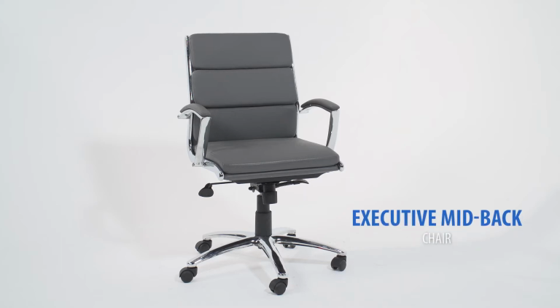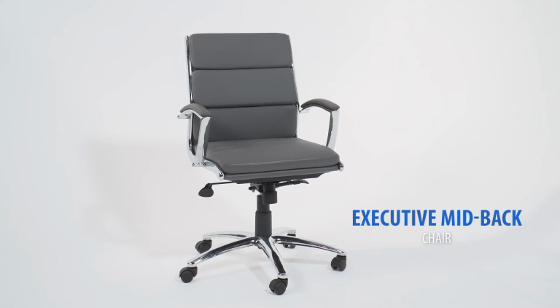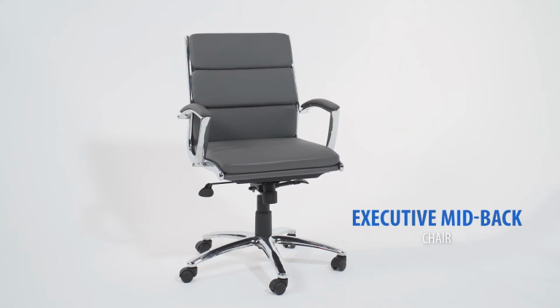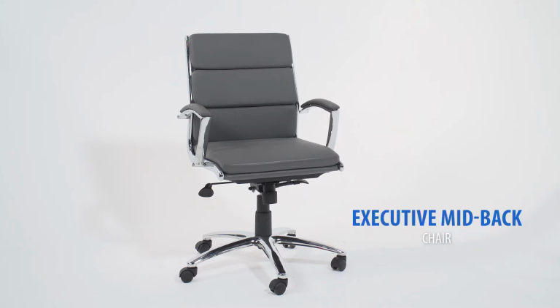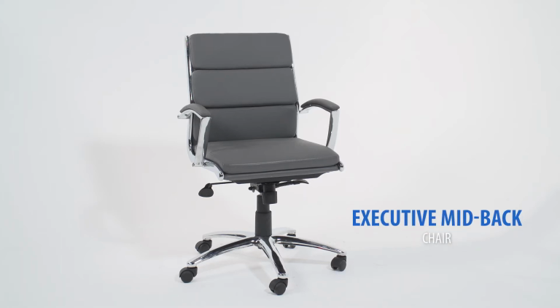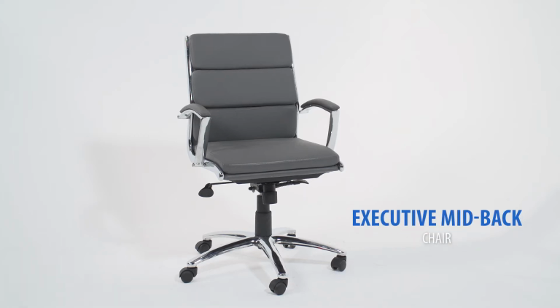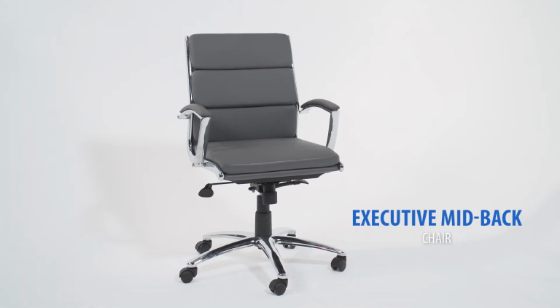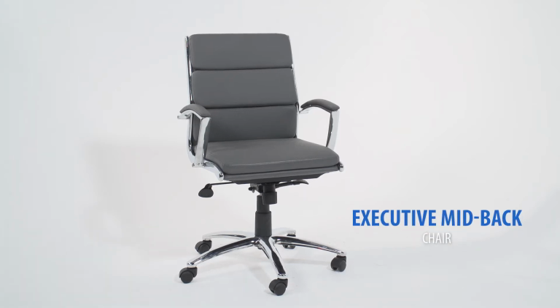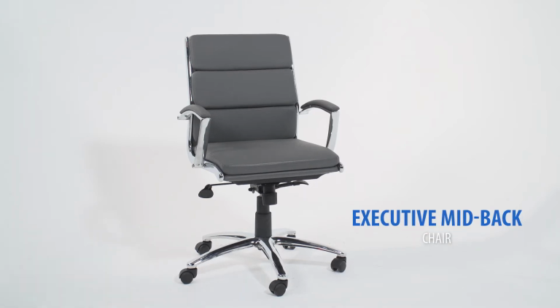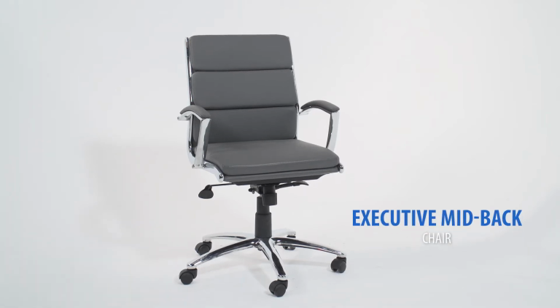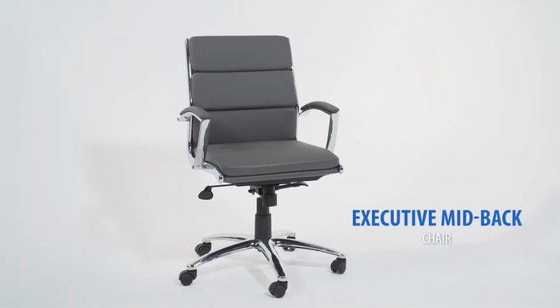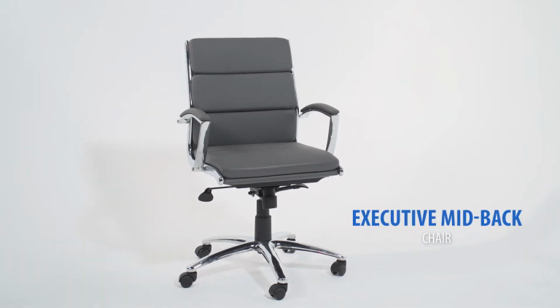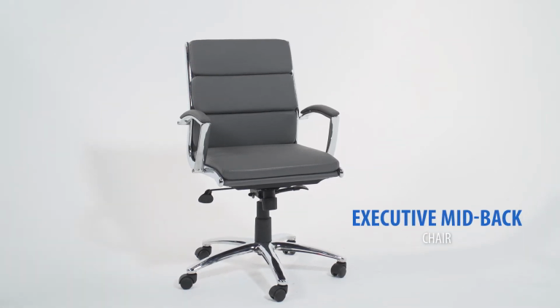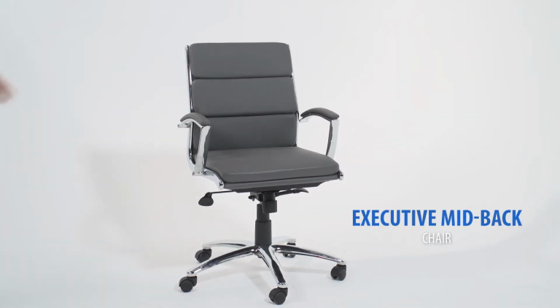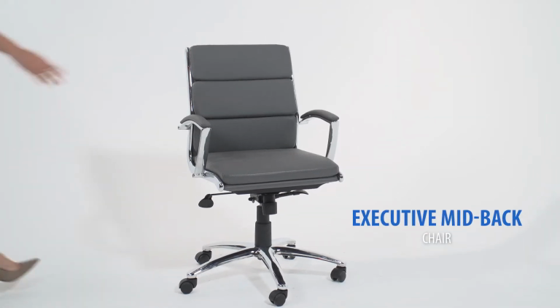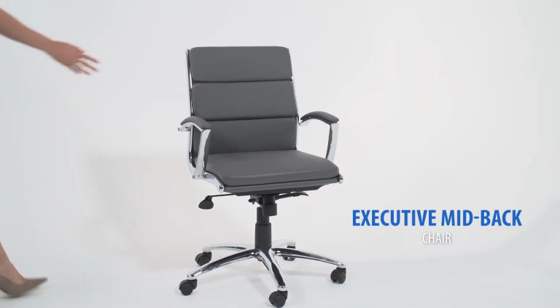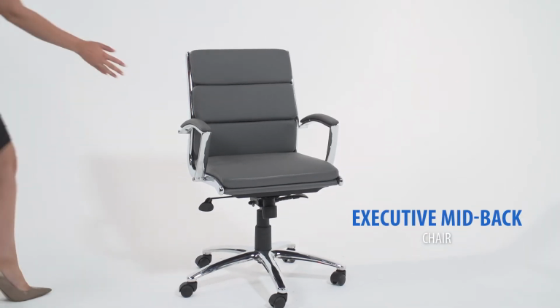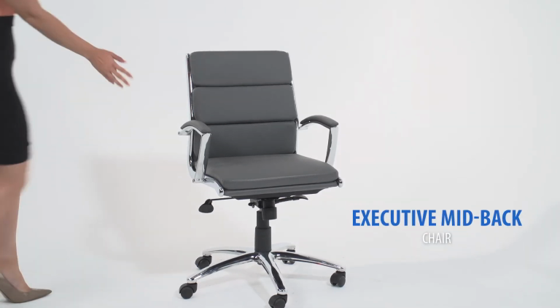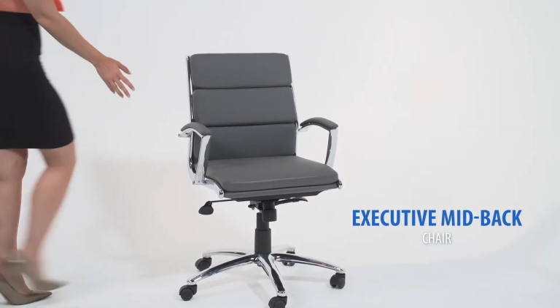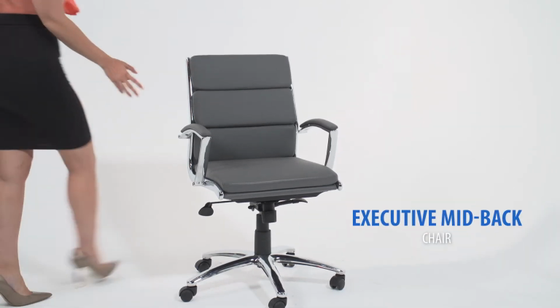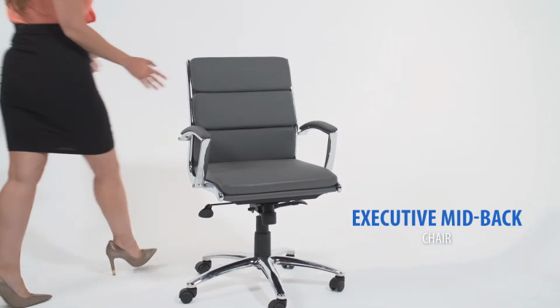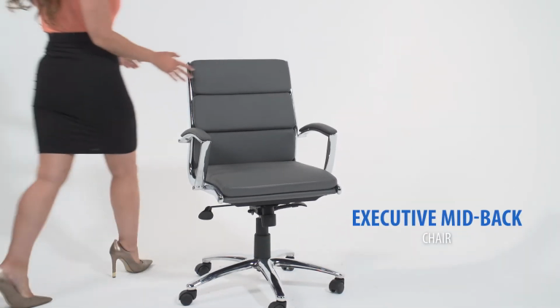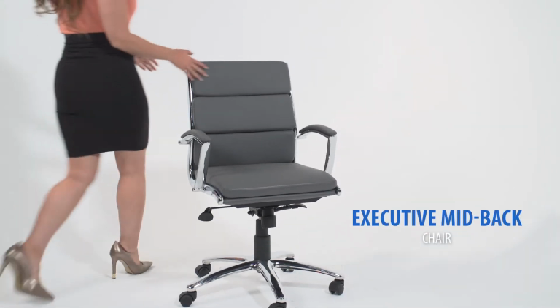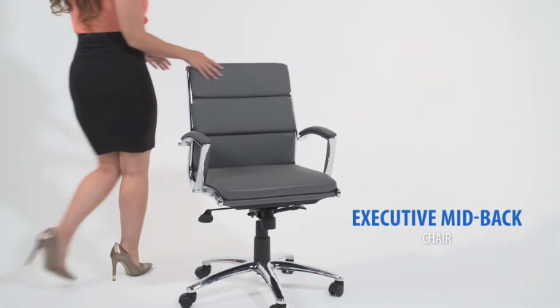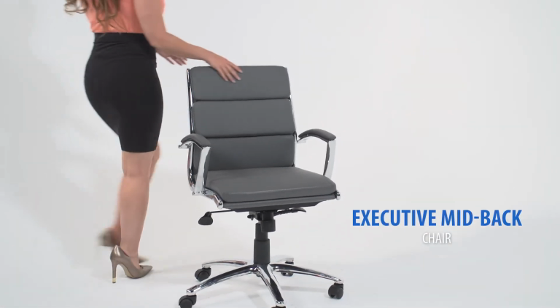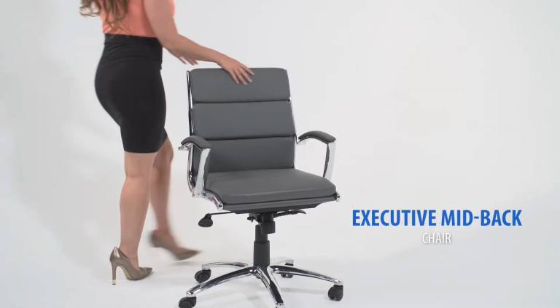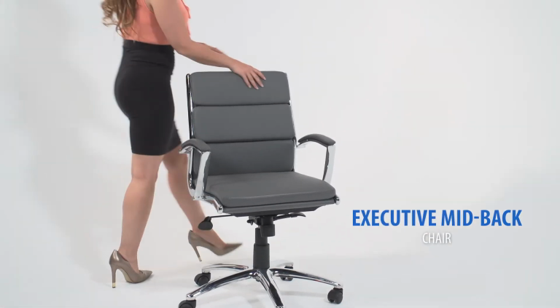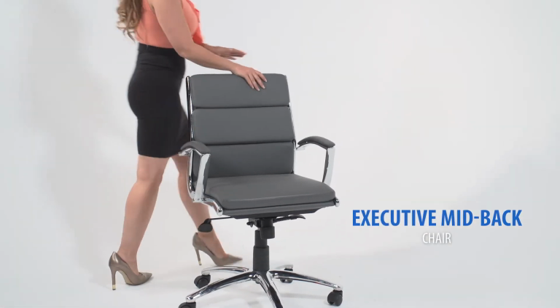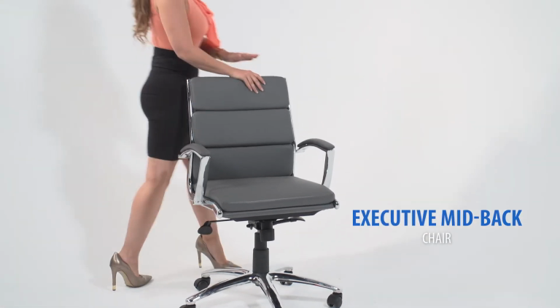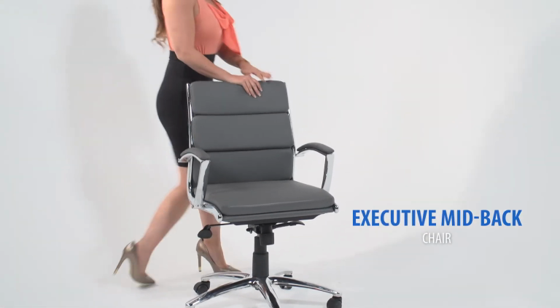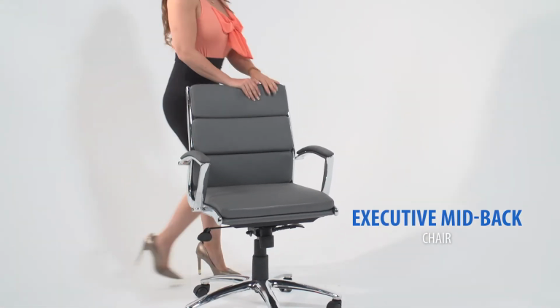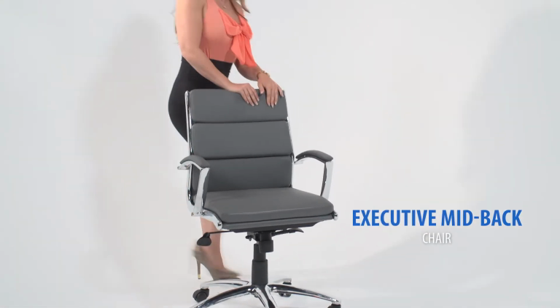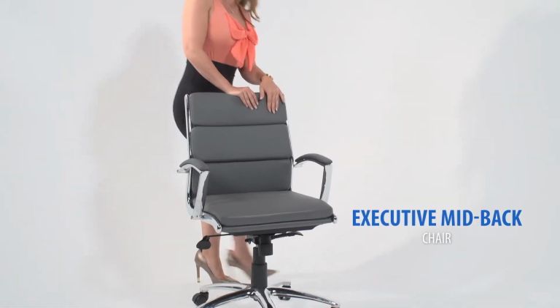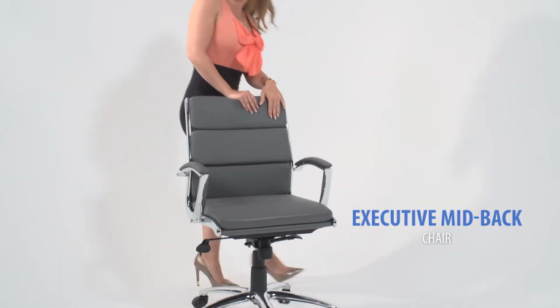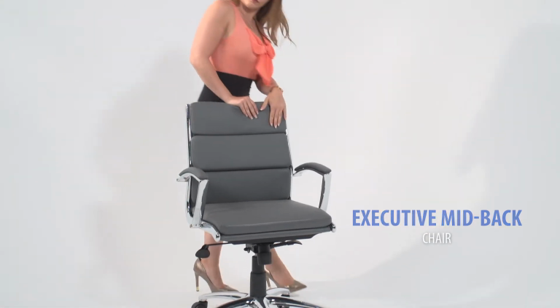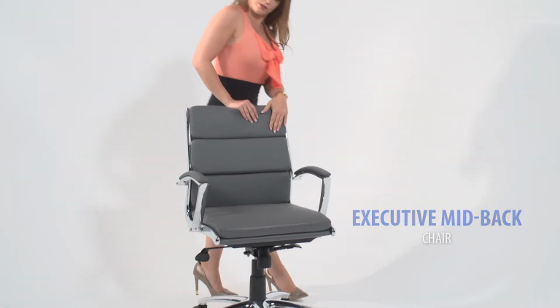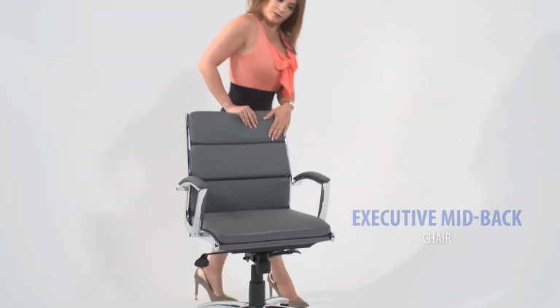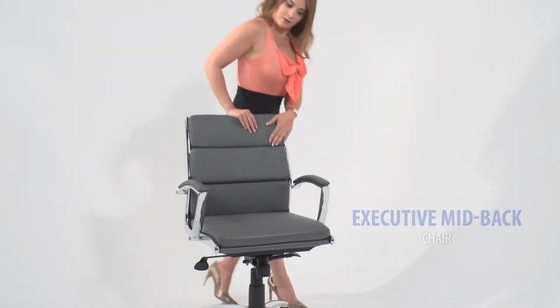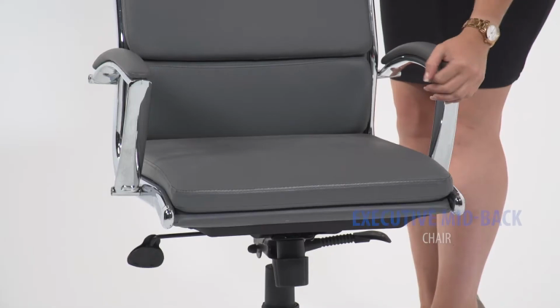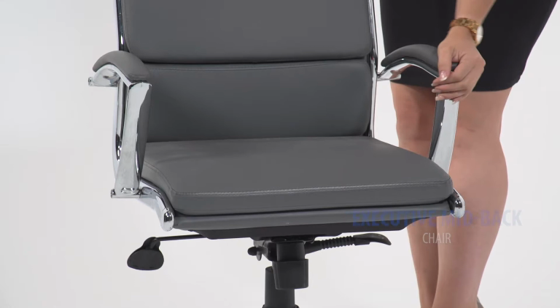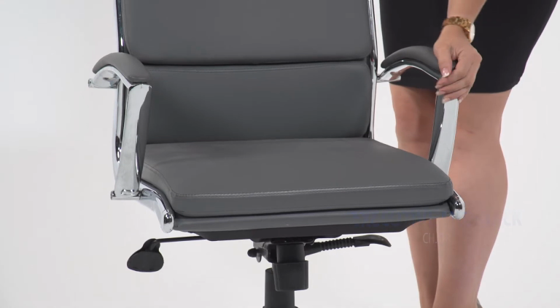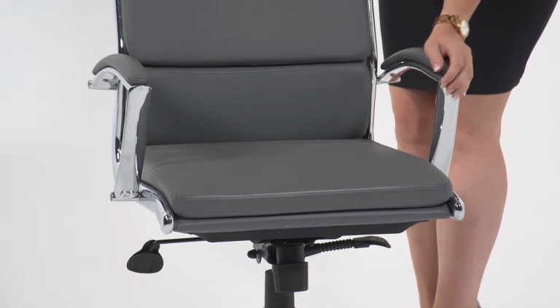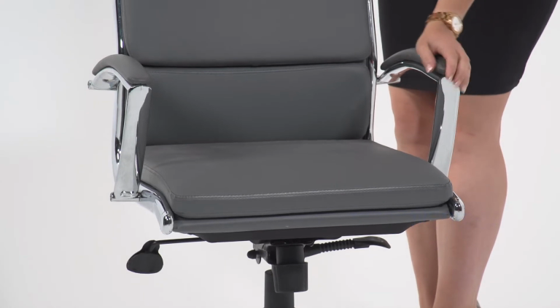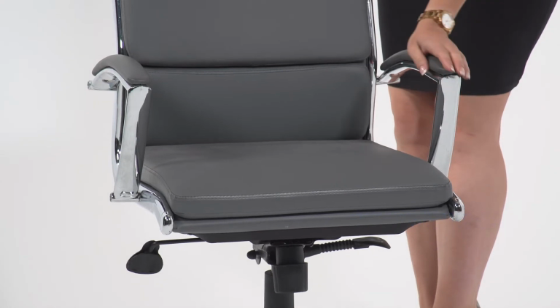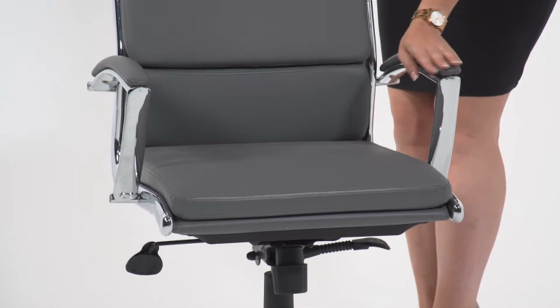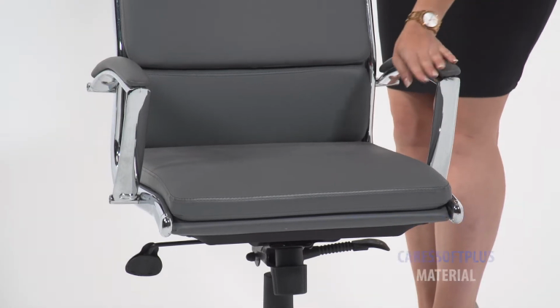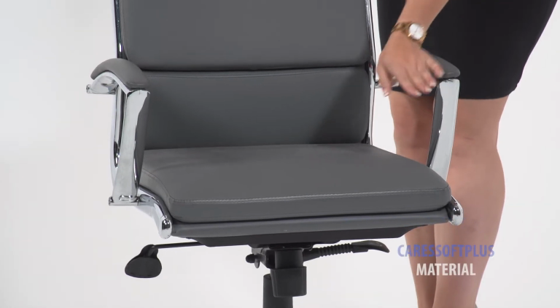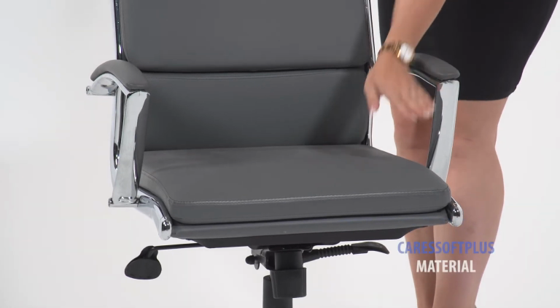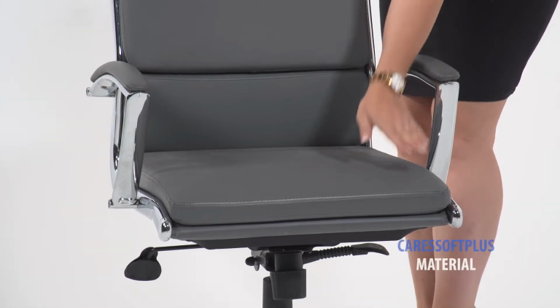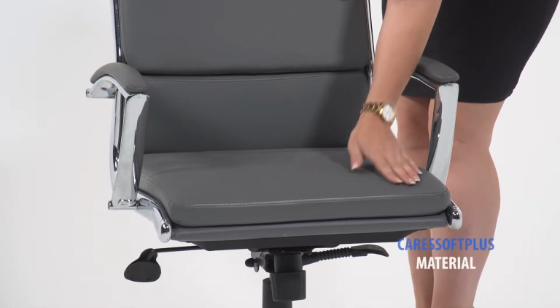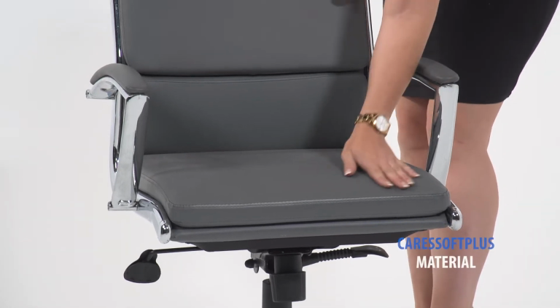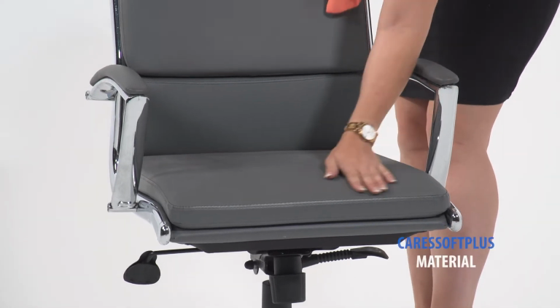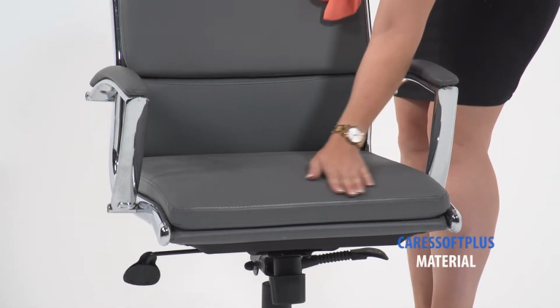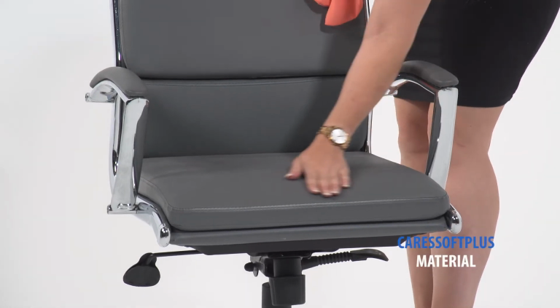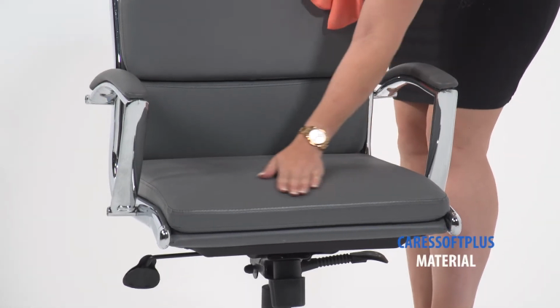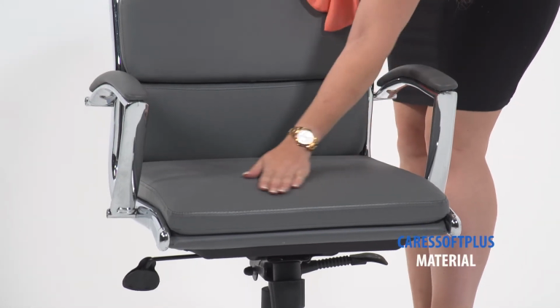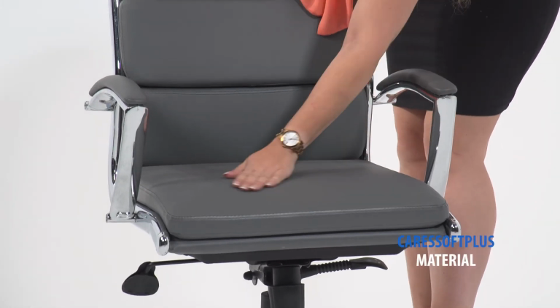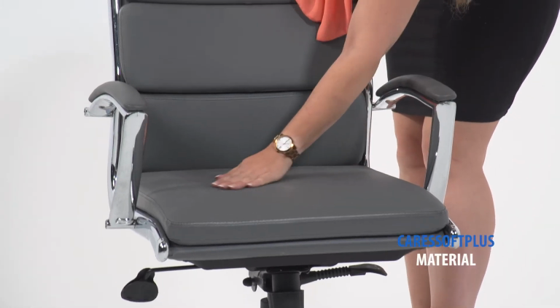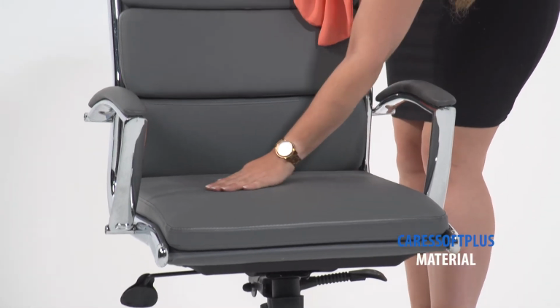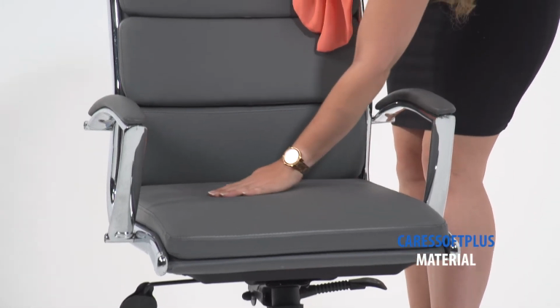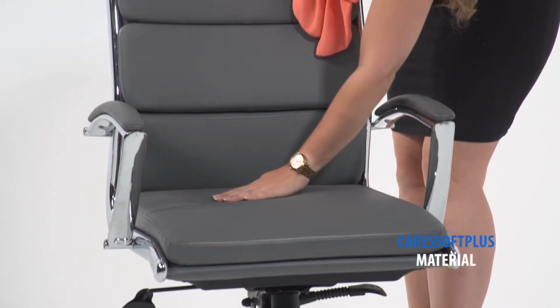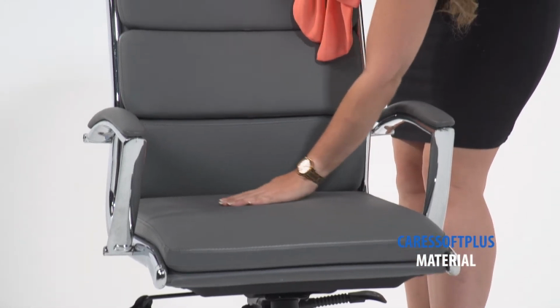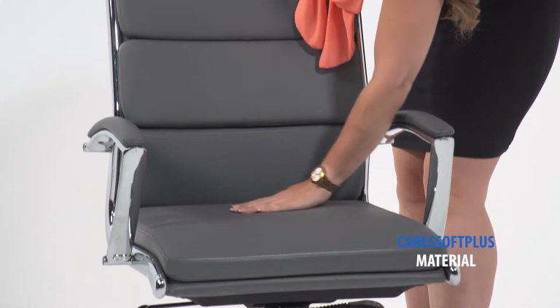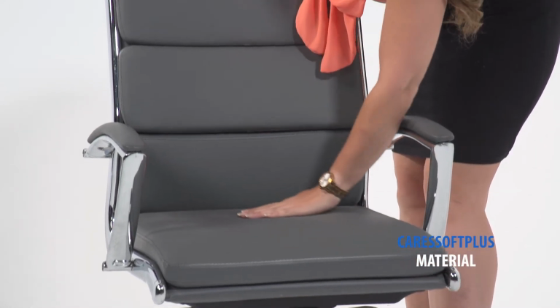This mid-back executive chair in gray has a metal chrome finish and is as comfortable as it is attractive.